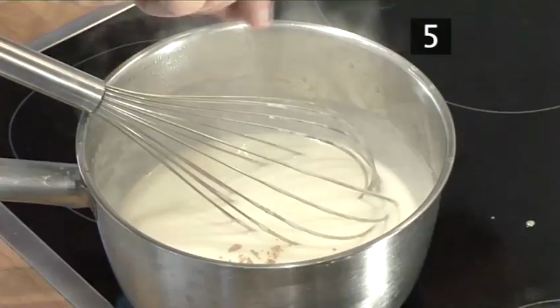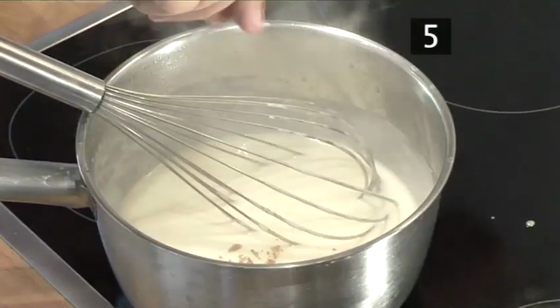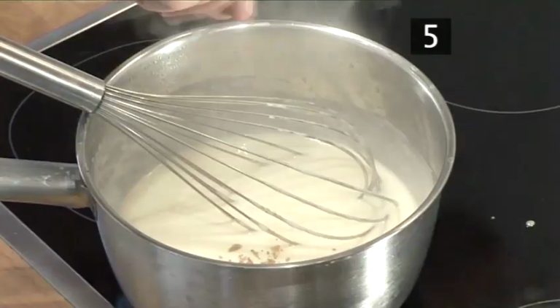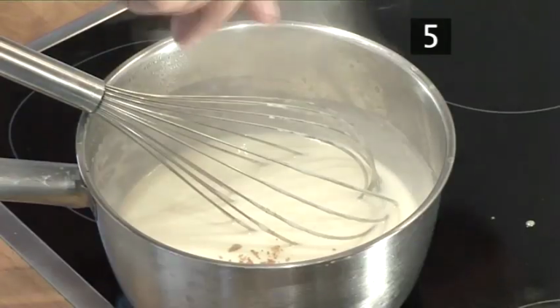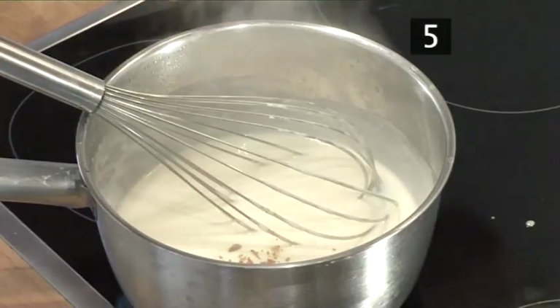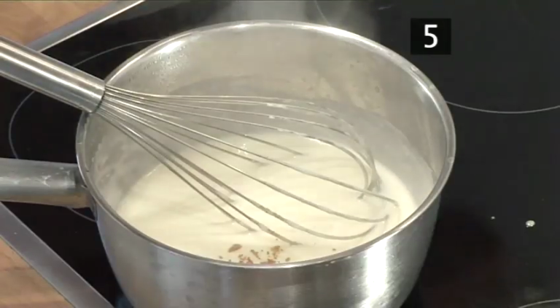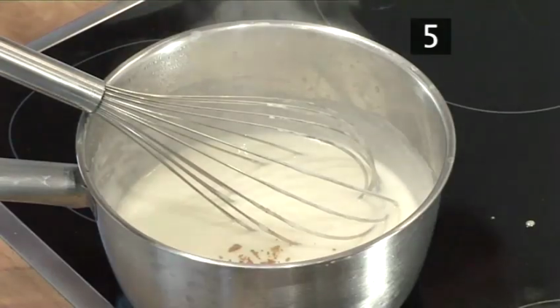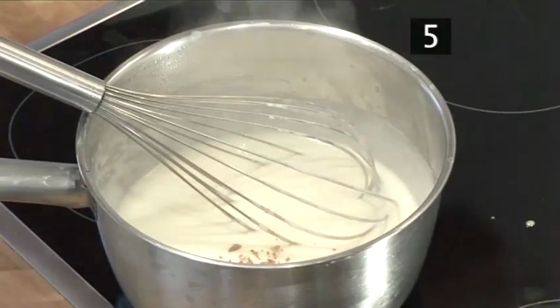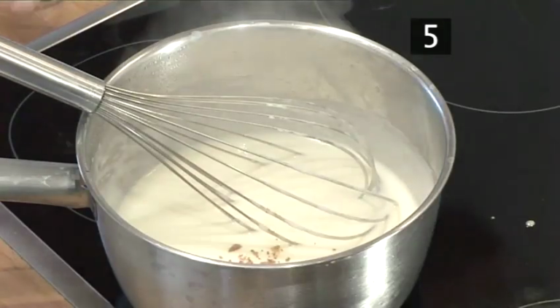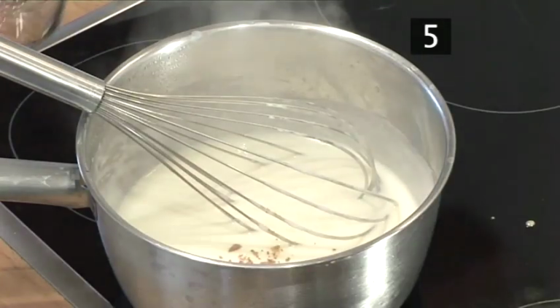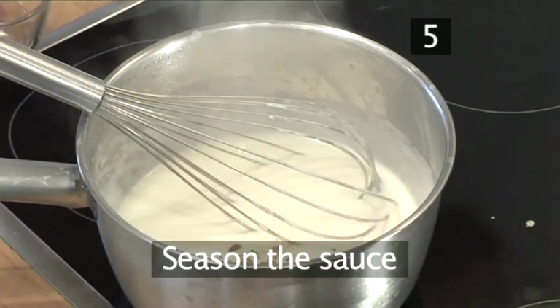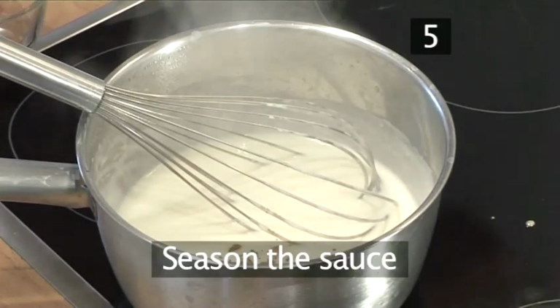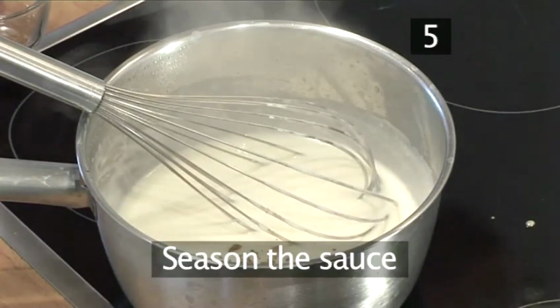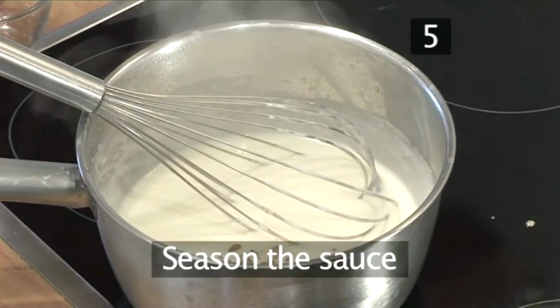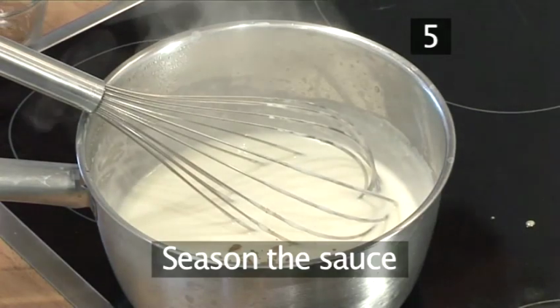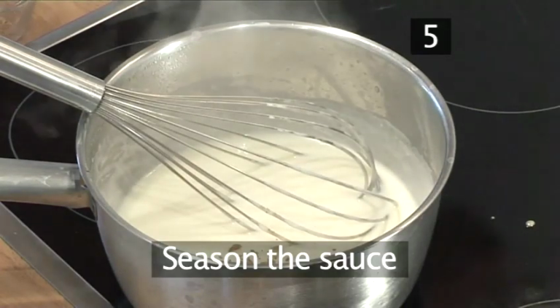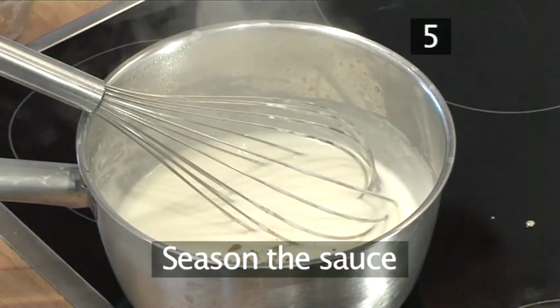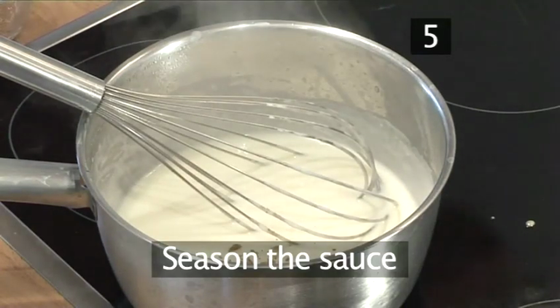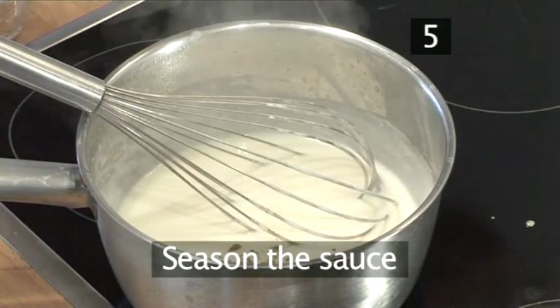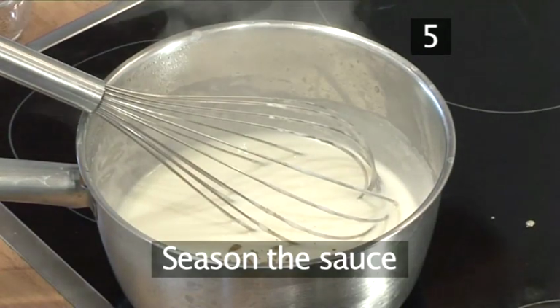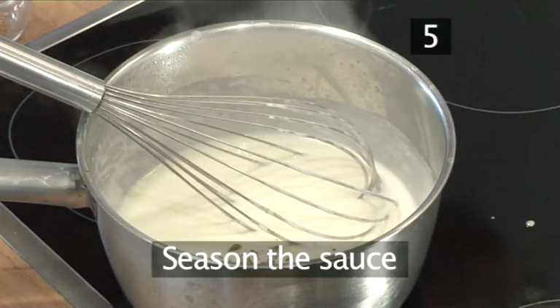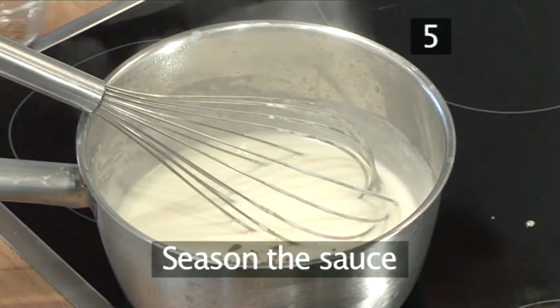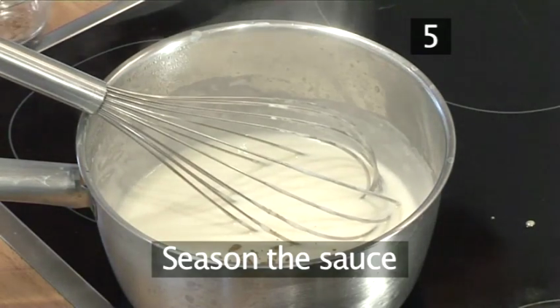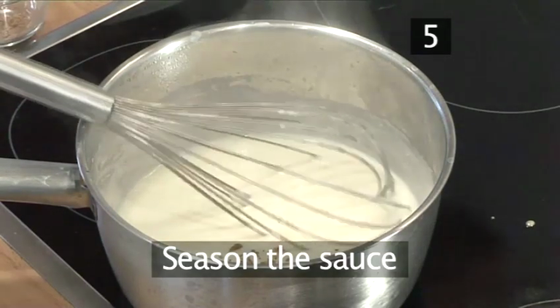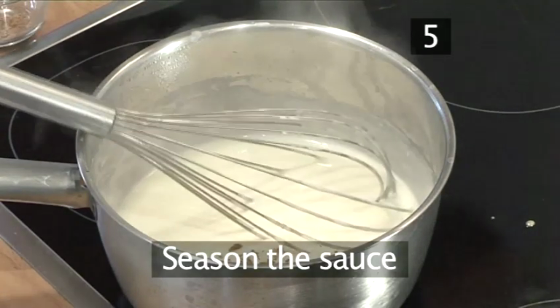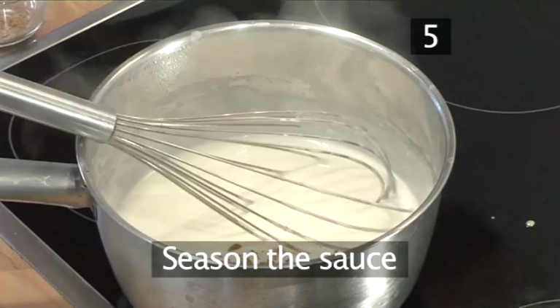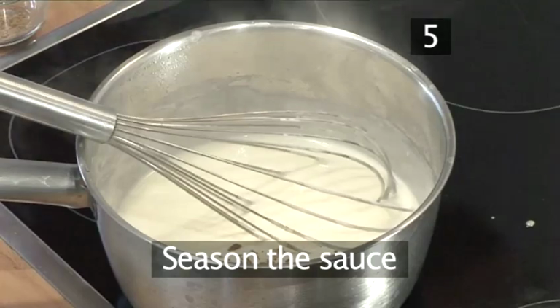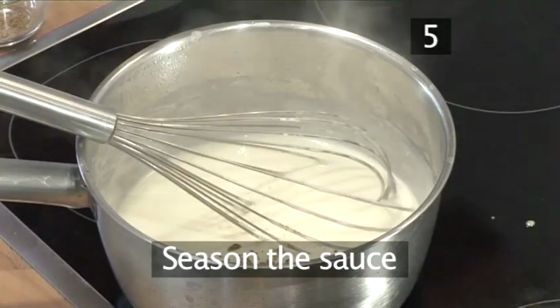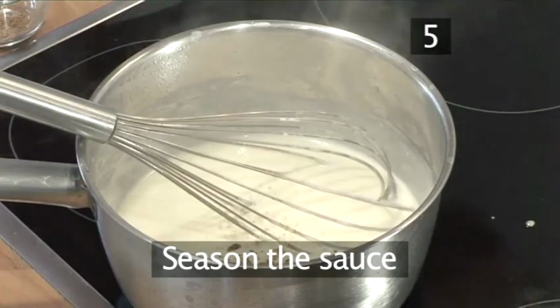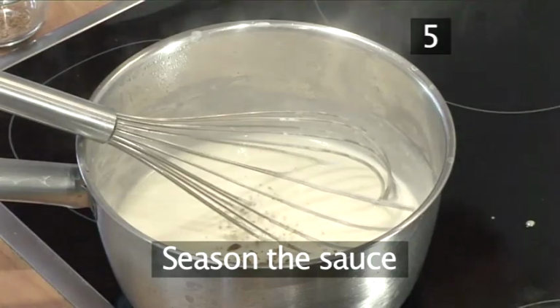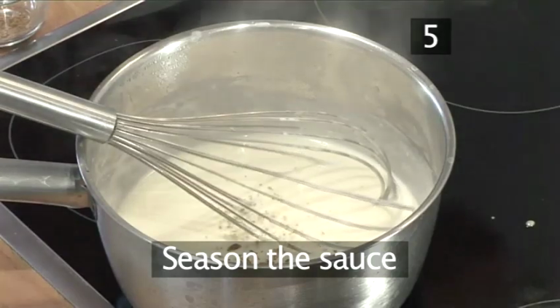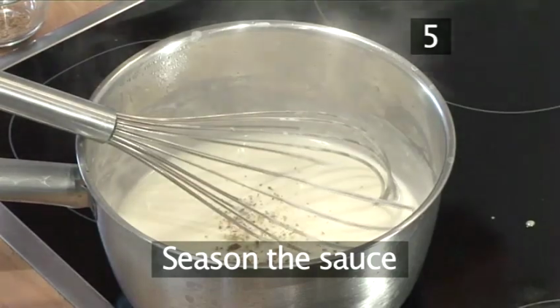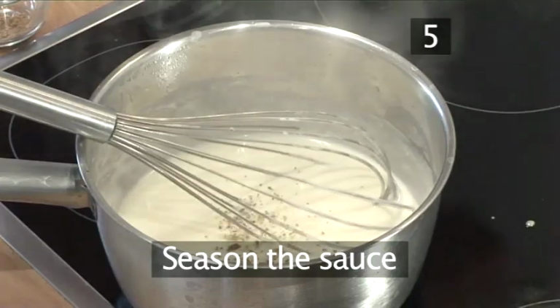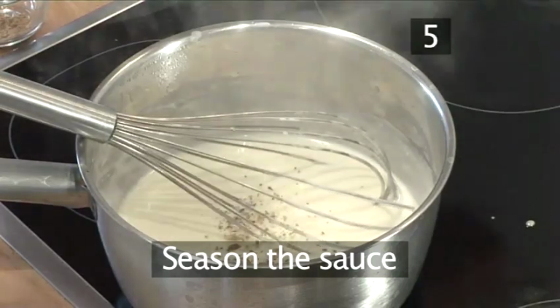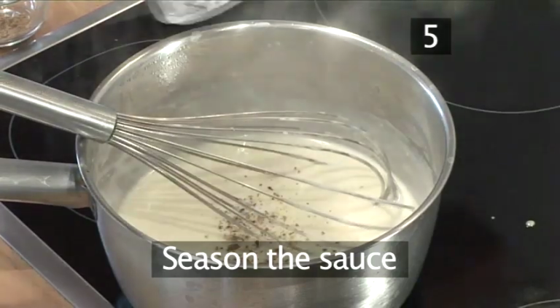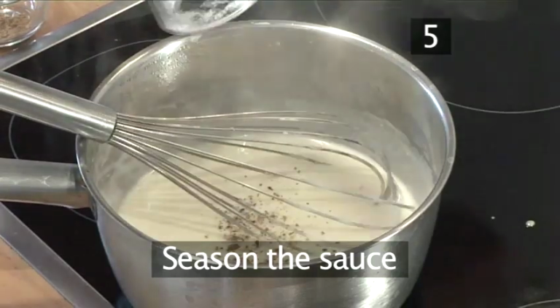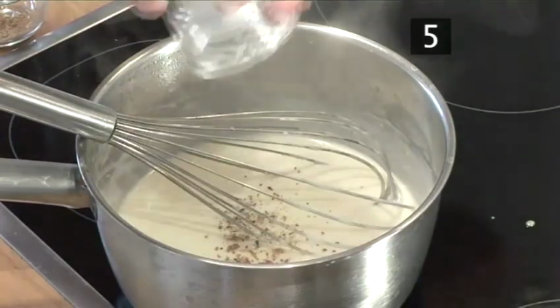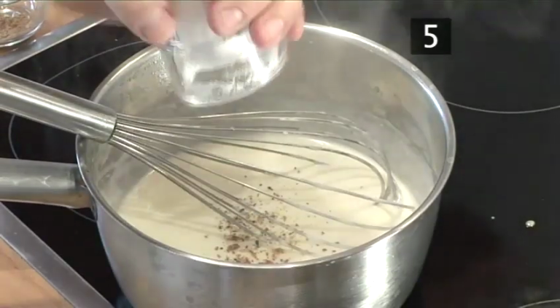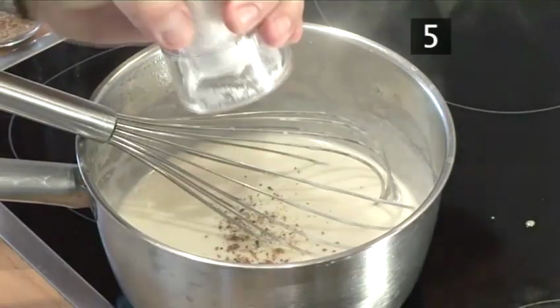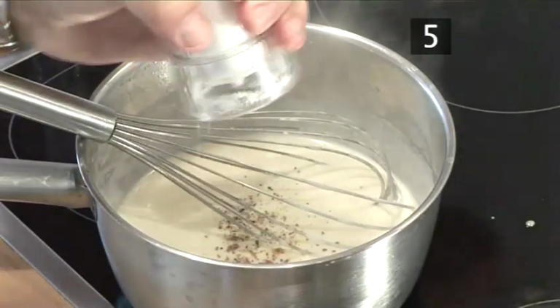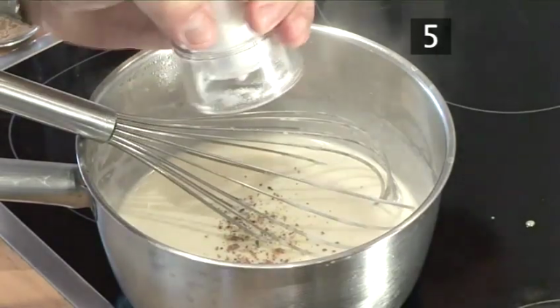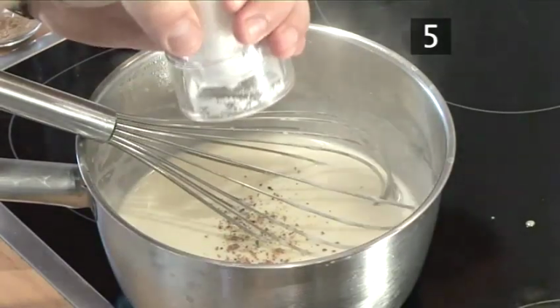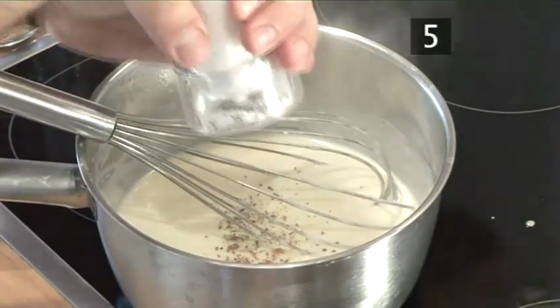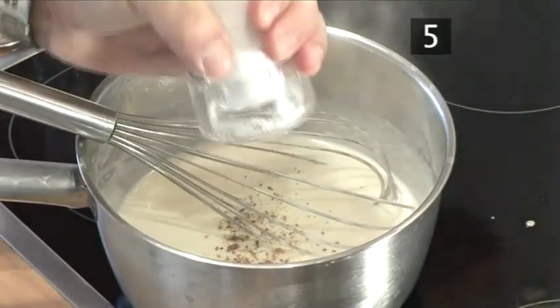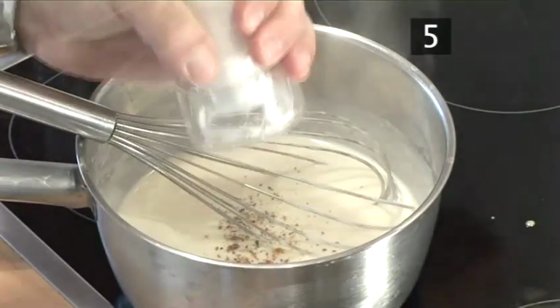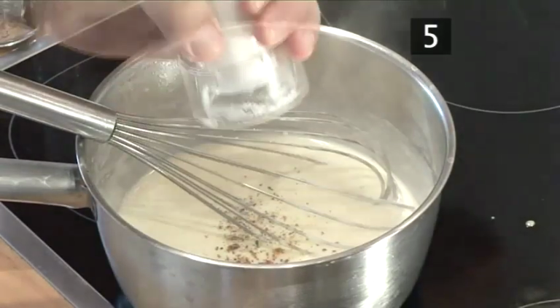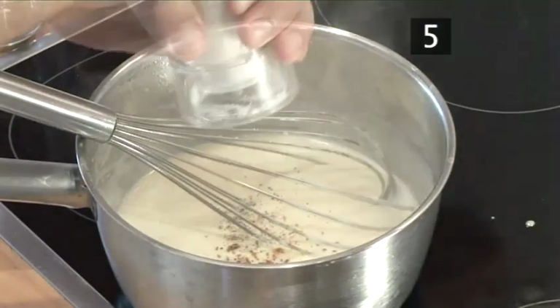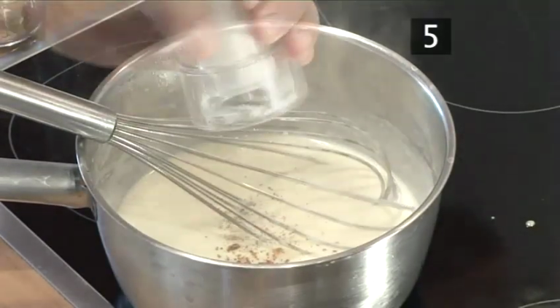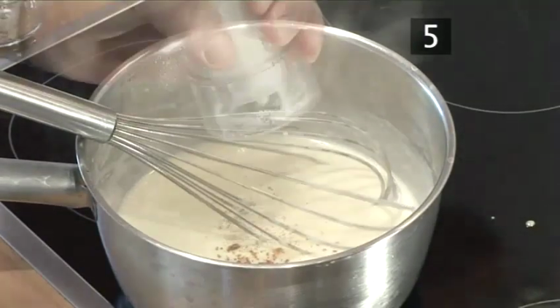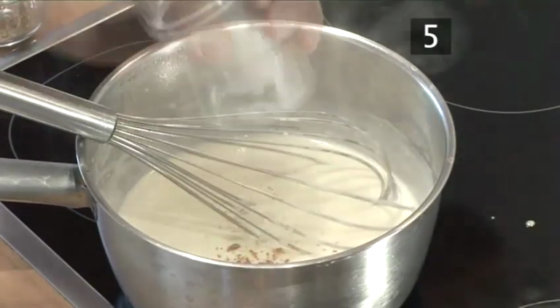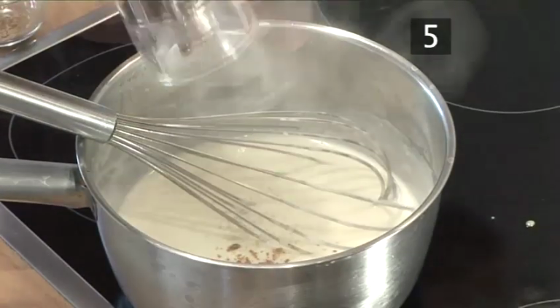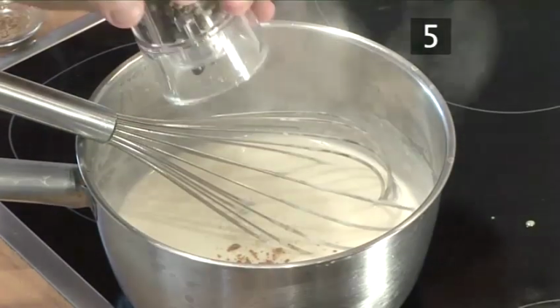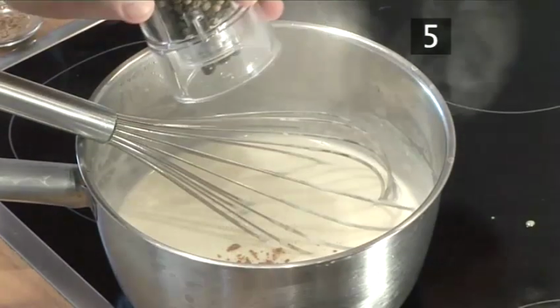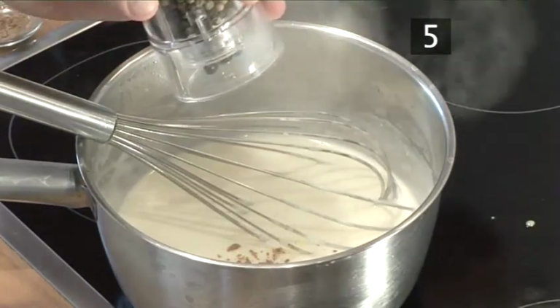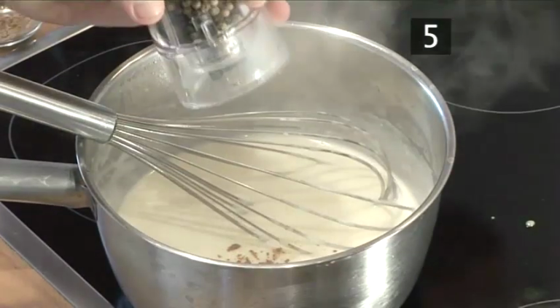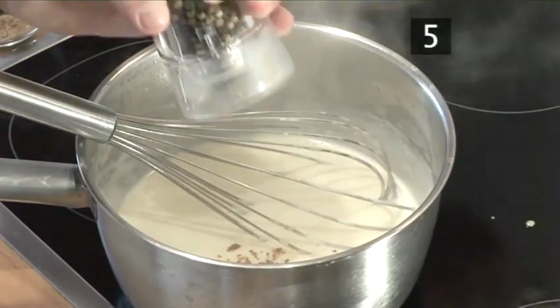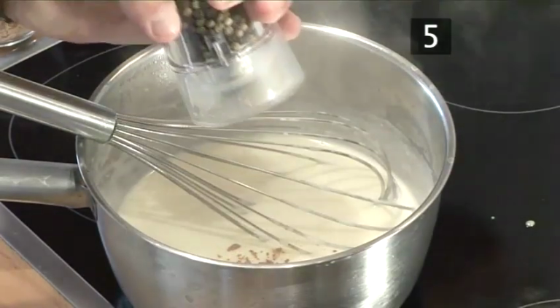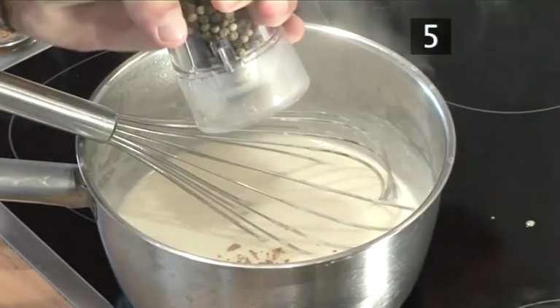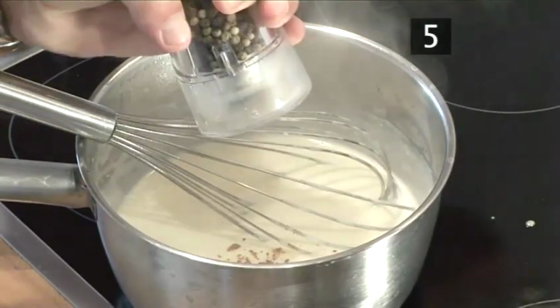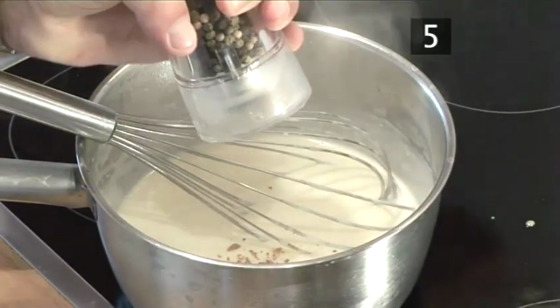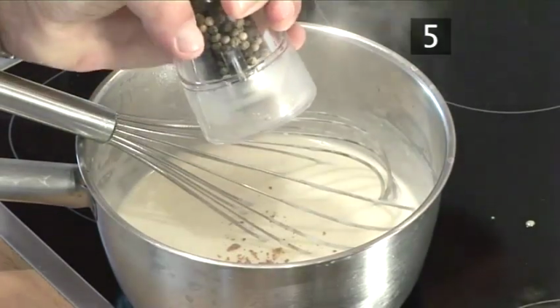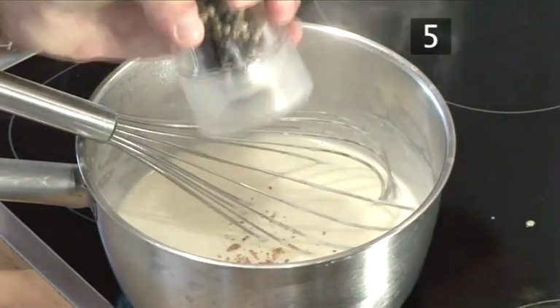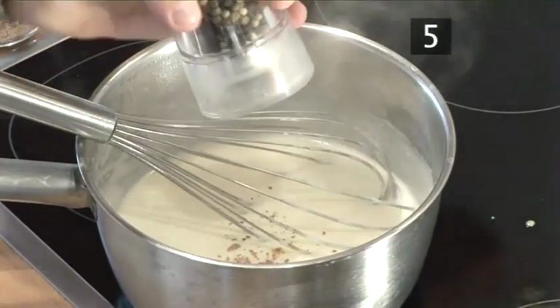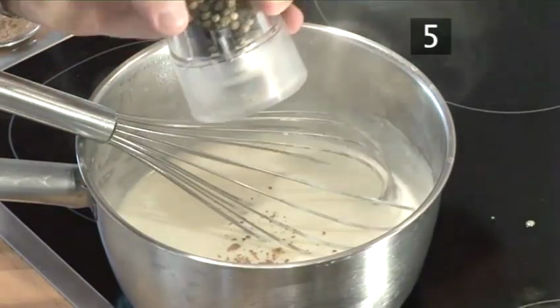Step 5. Now you need to season the sauce with a pinch of nutmeg, salt and a couple of turns of pepper.